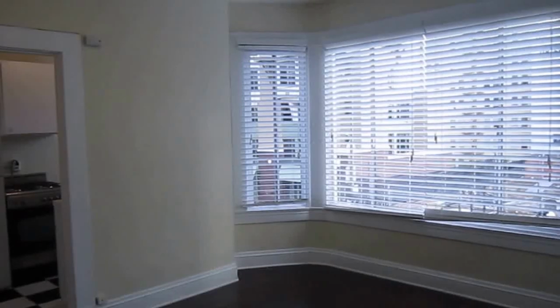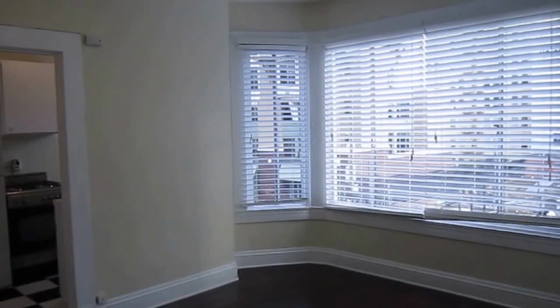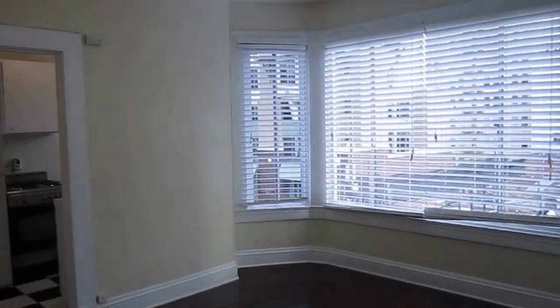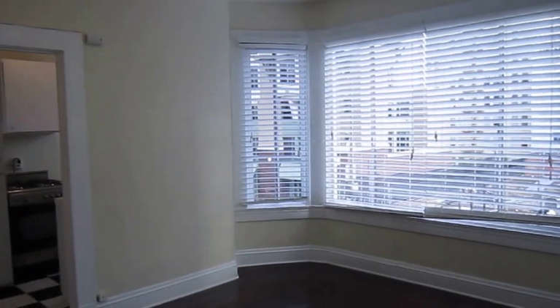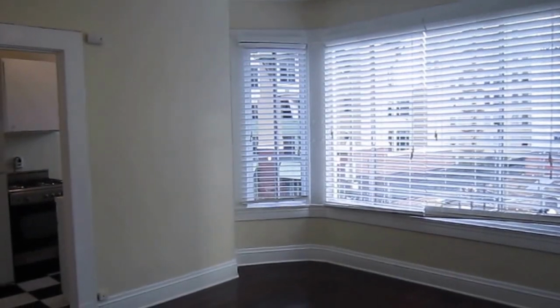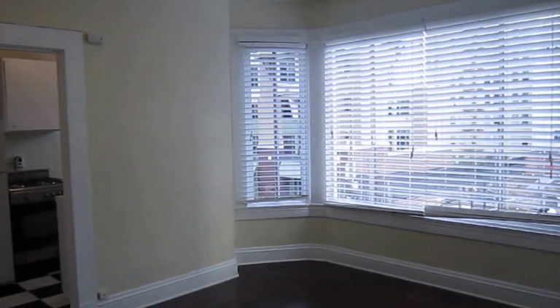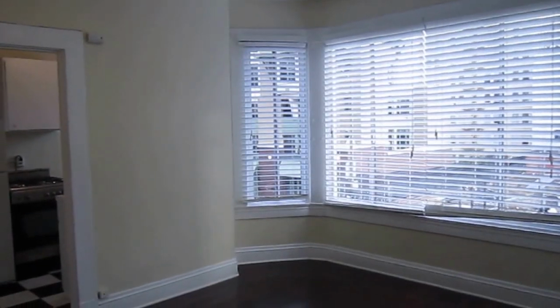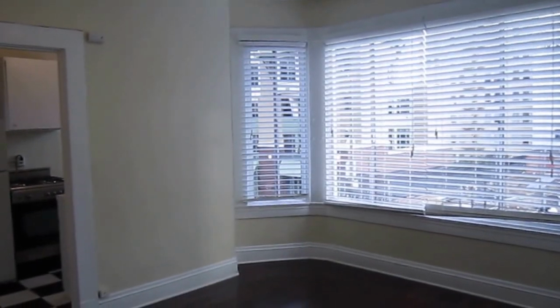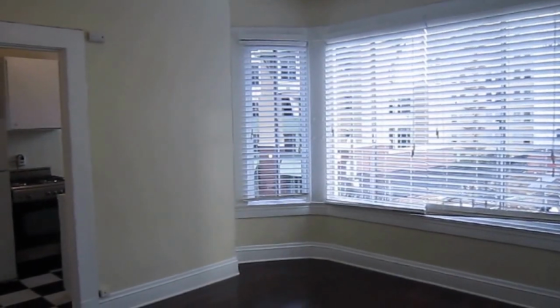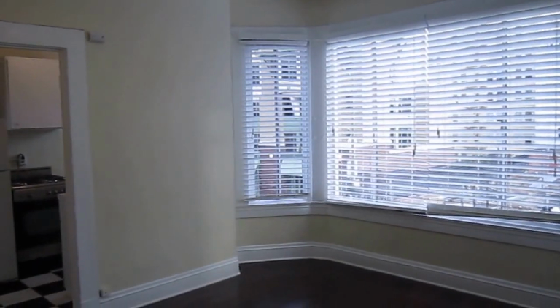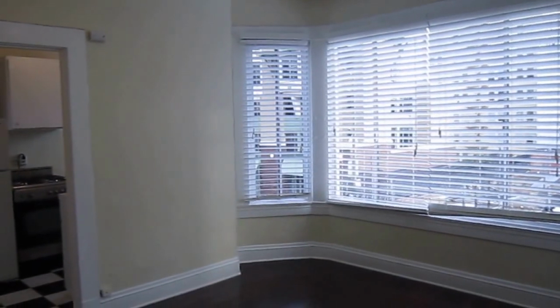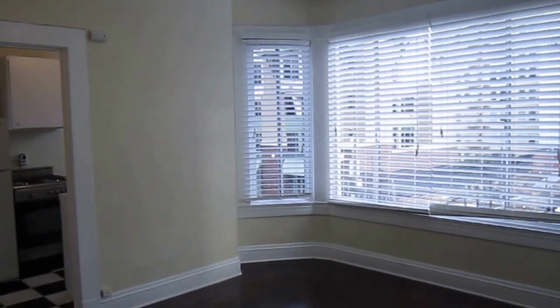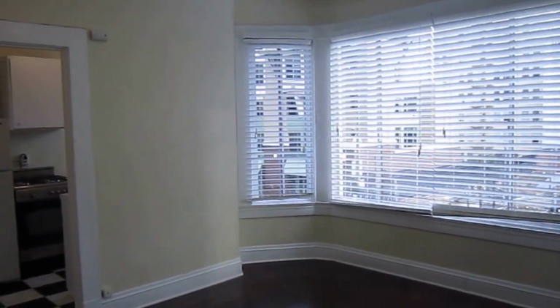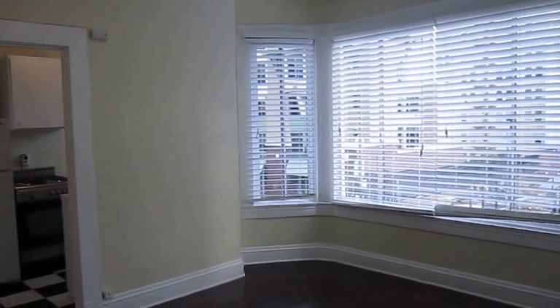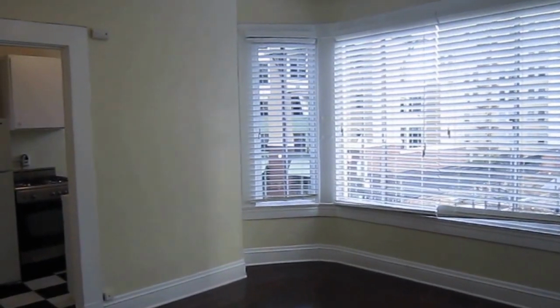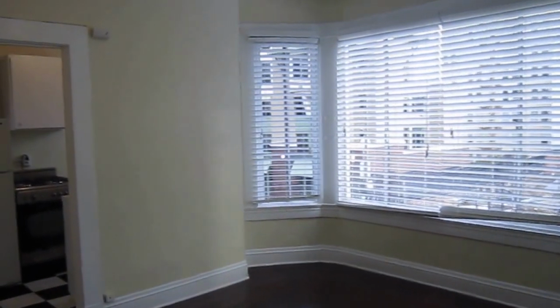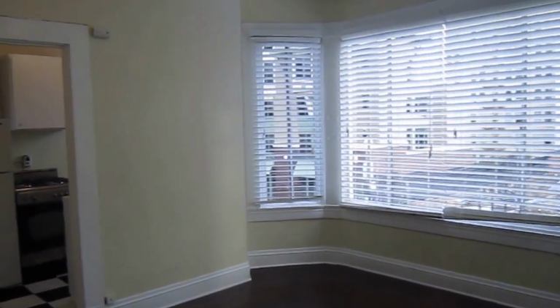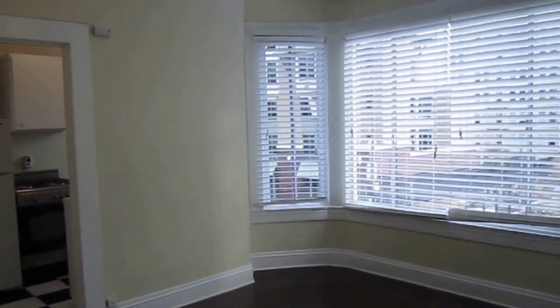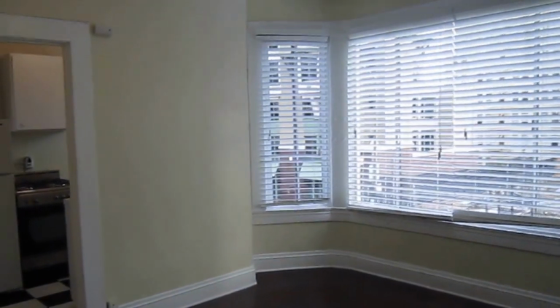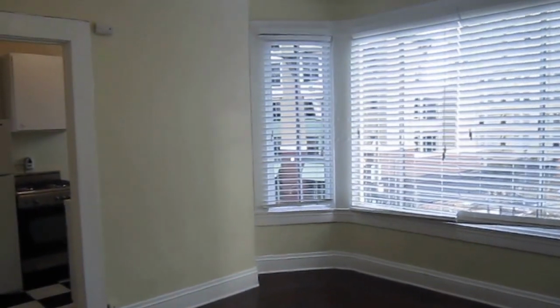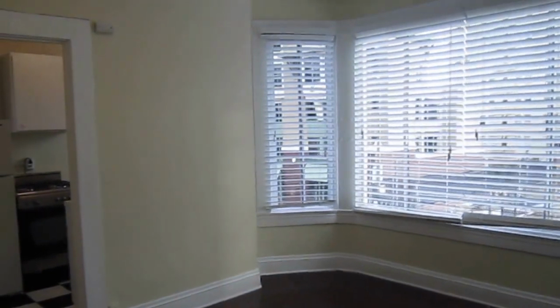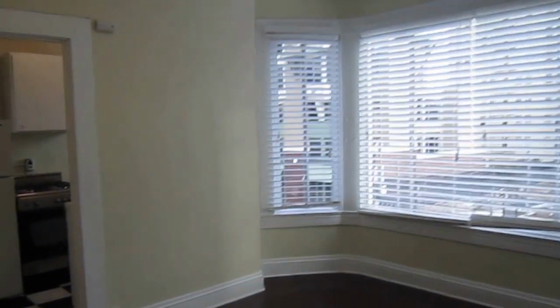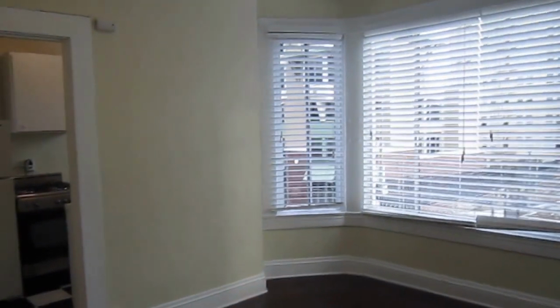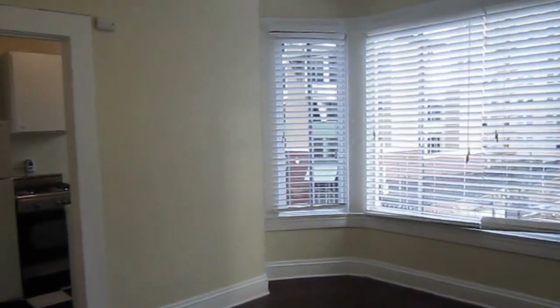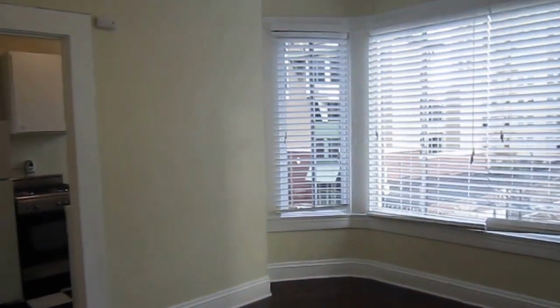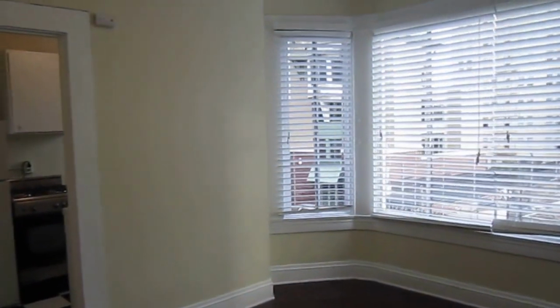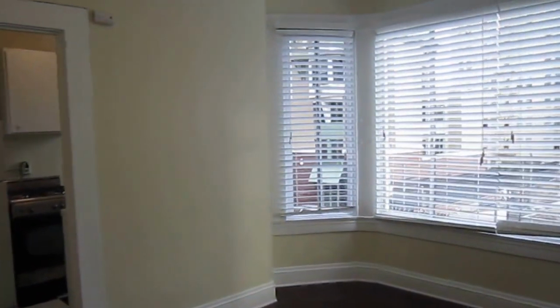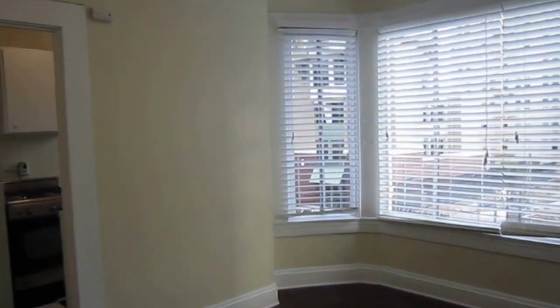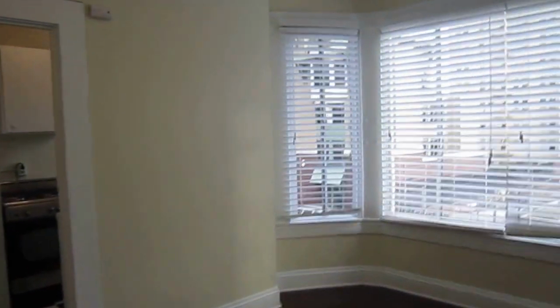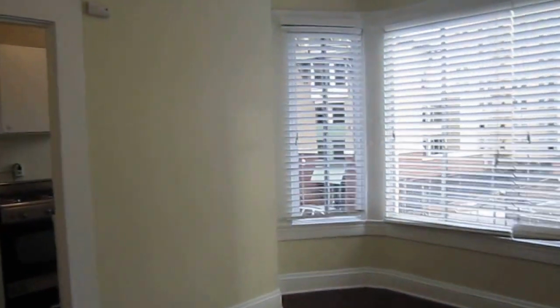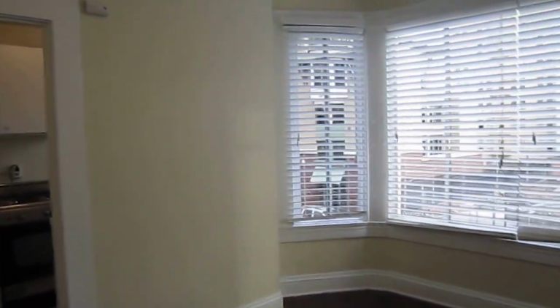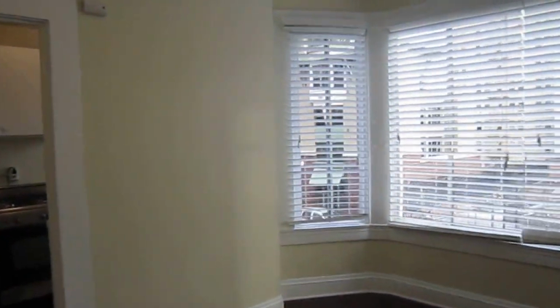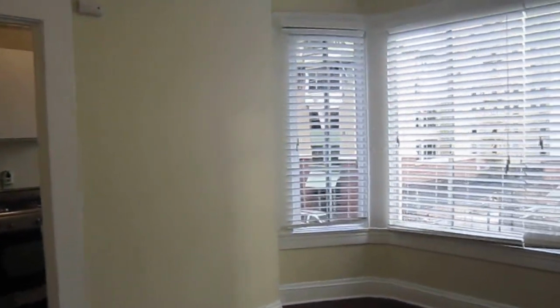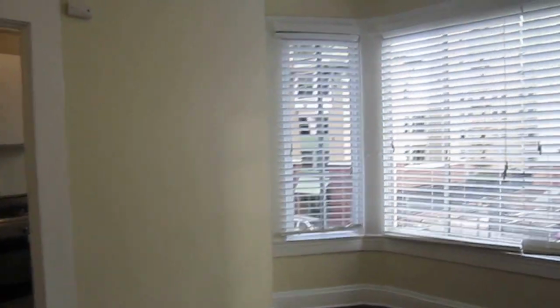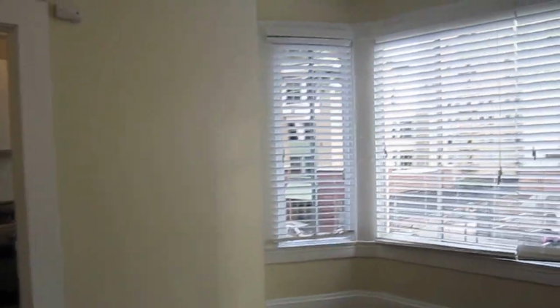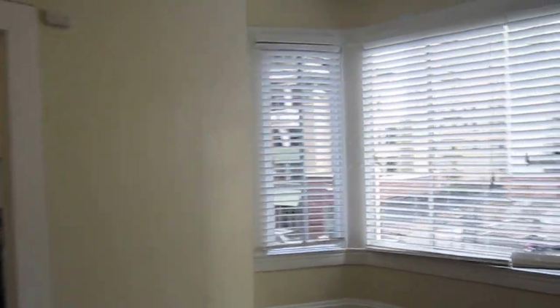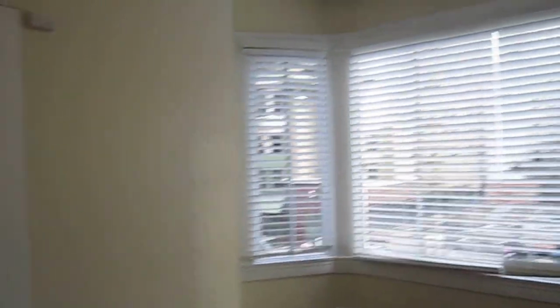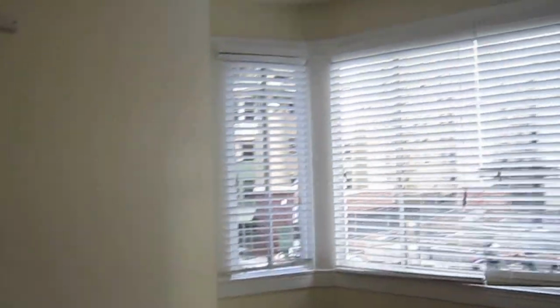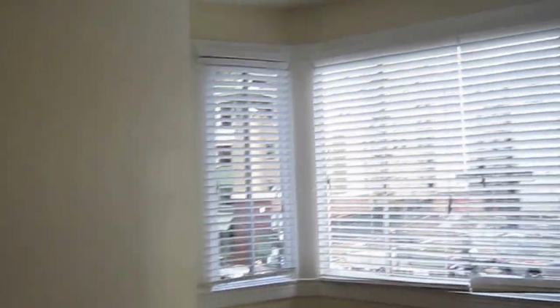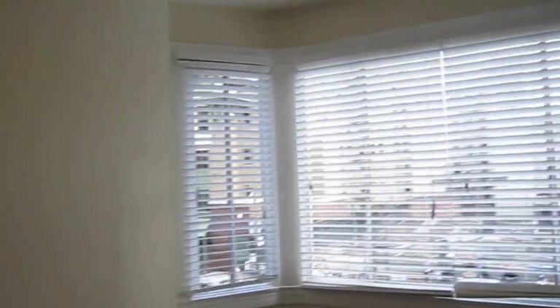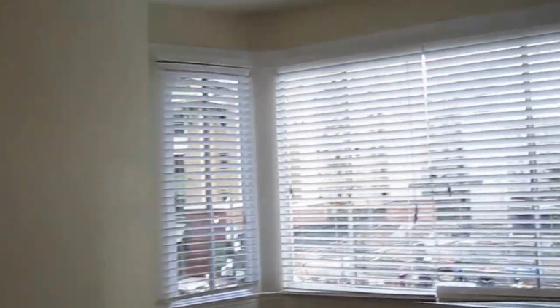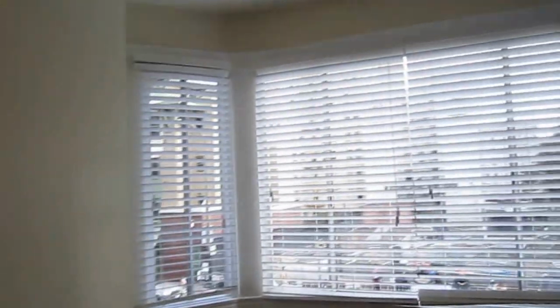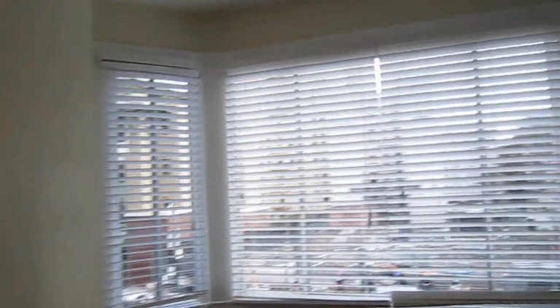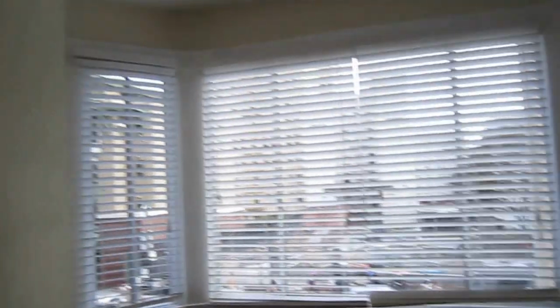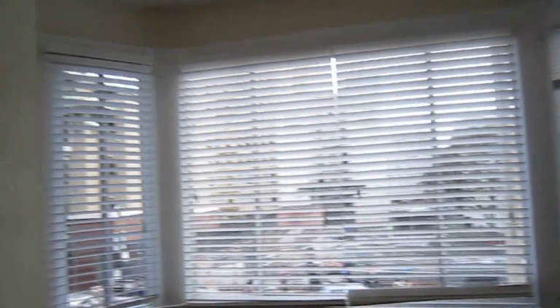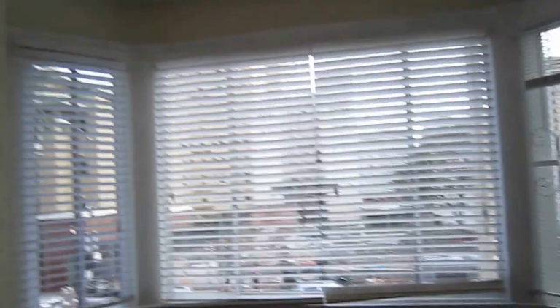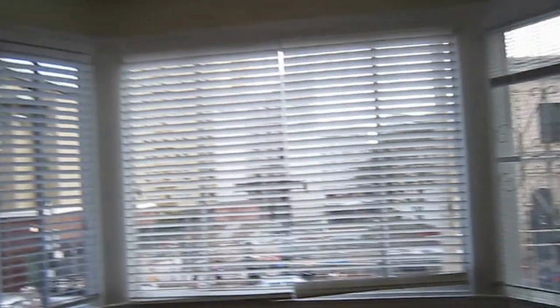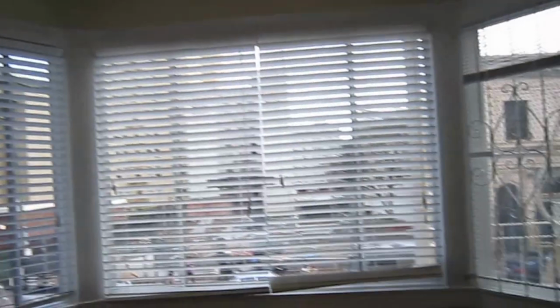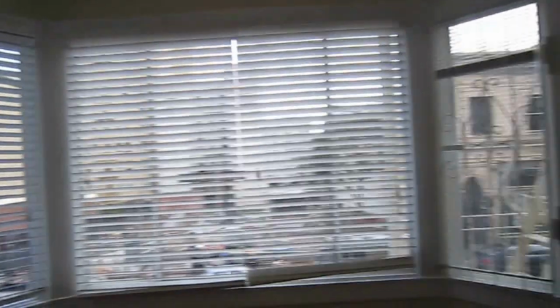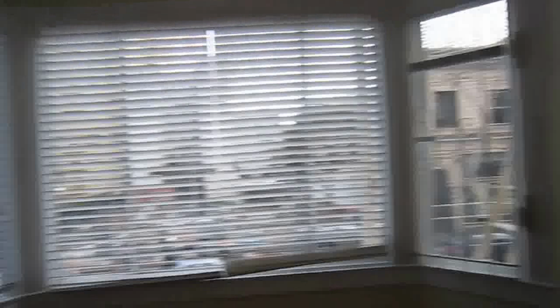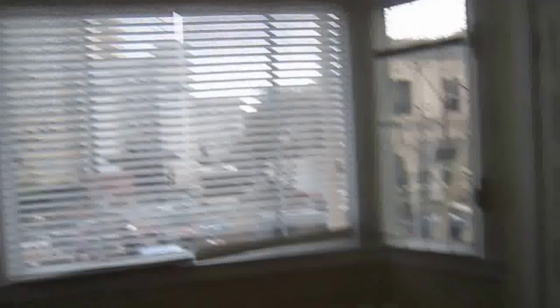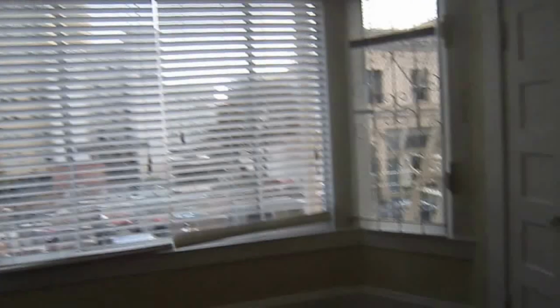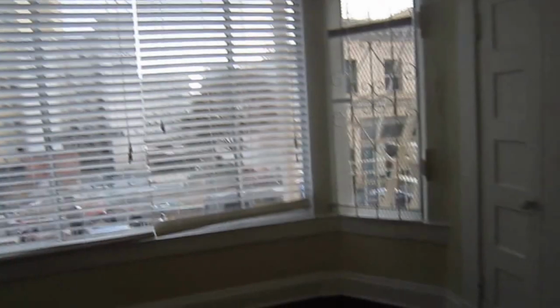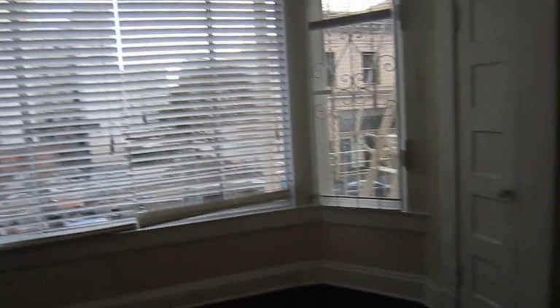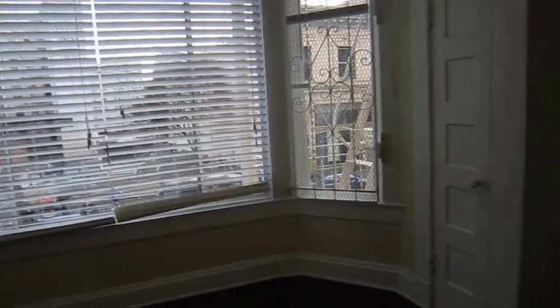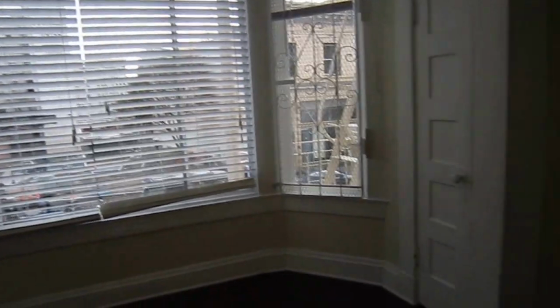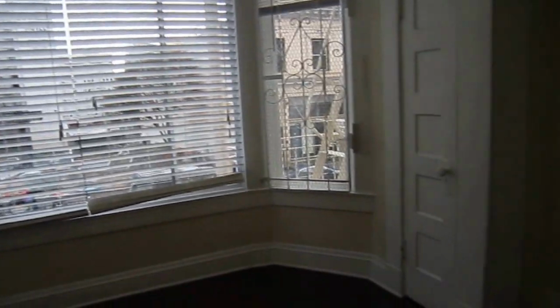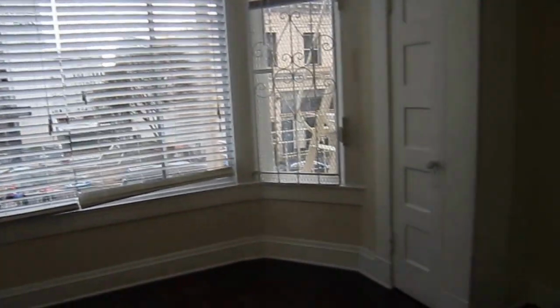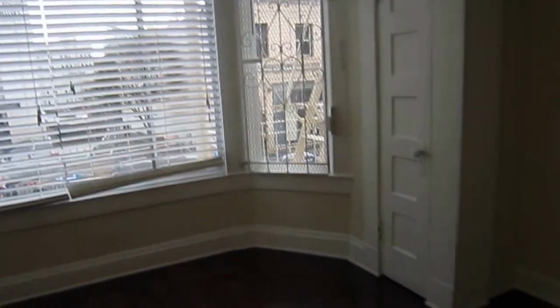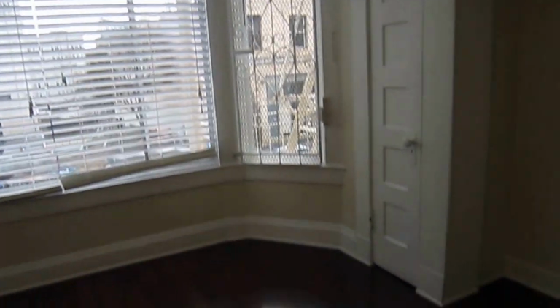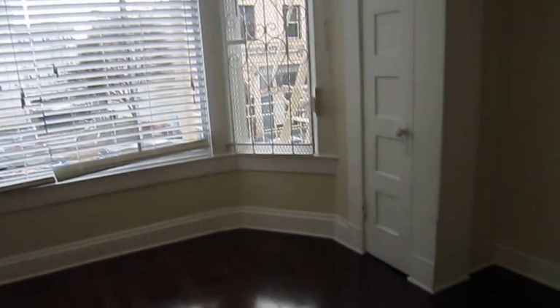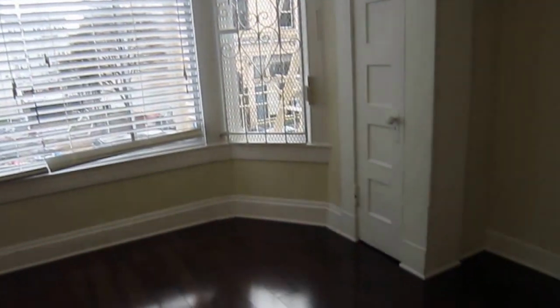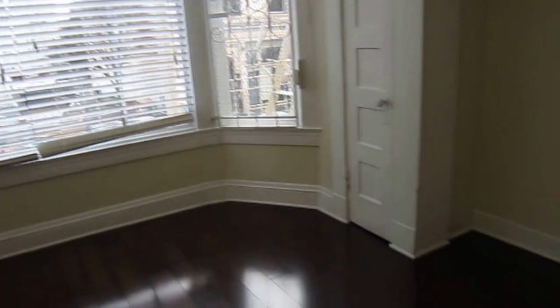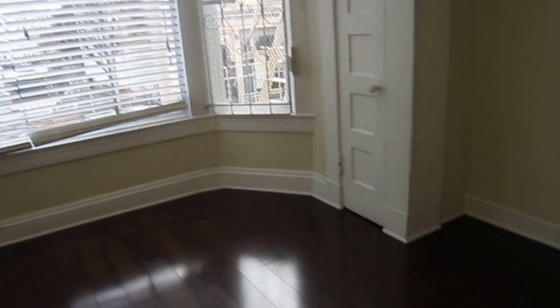Hello, this is Tracy Ballard. Today we are touring a studio apartment at 344 Ellis.